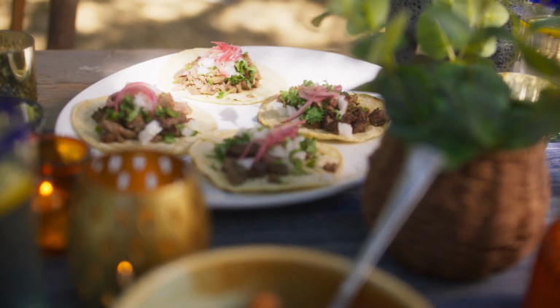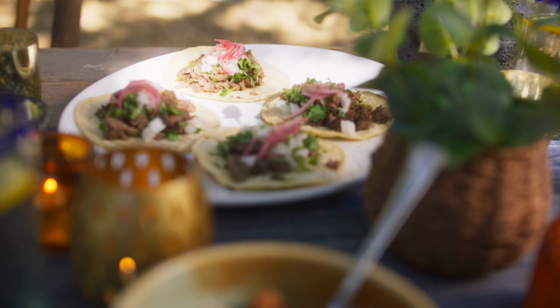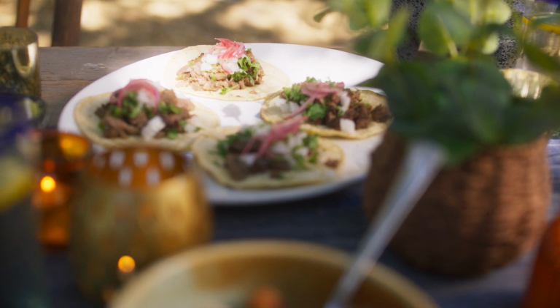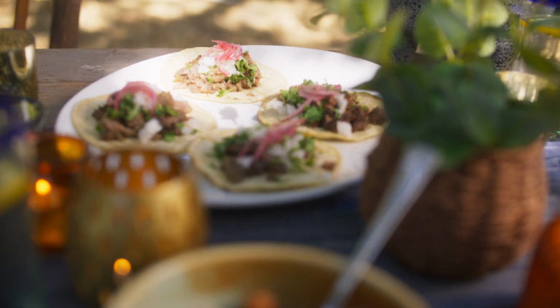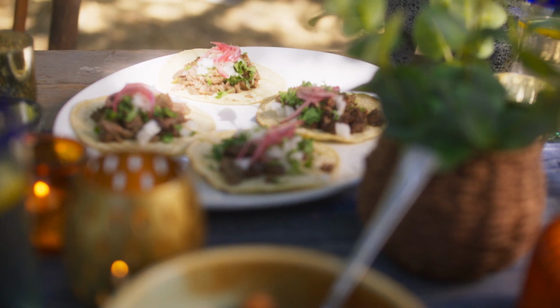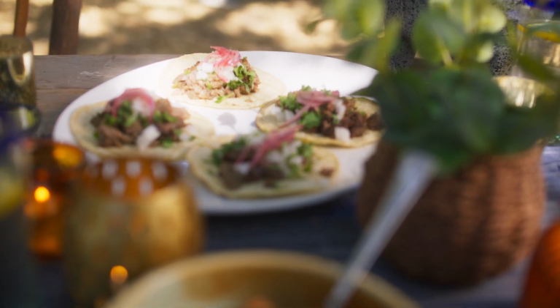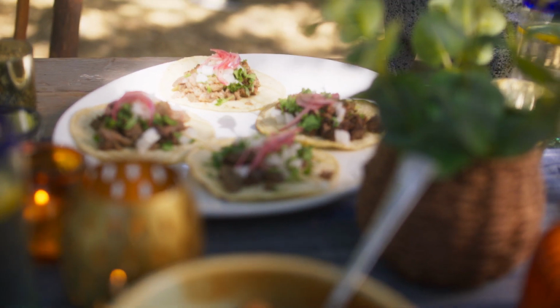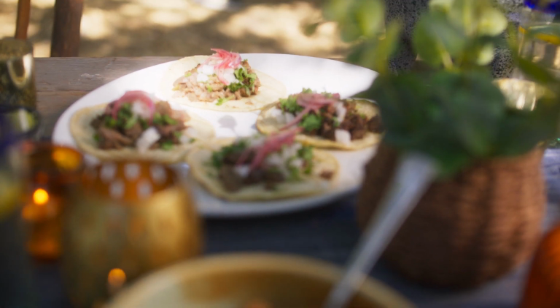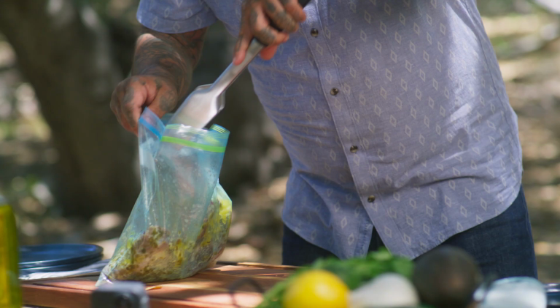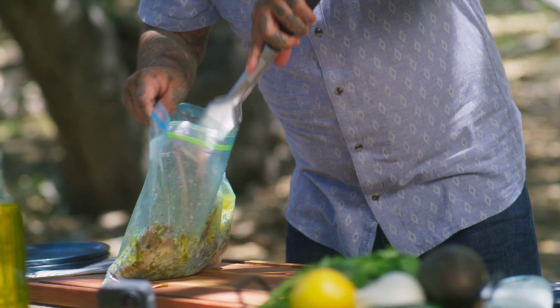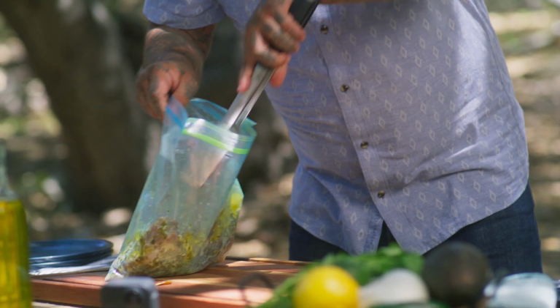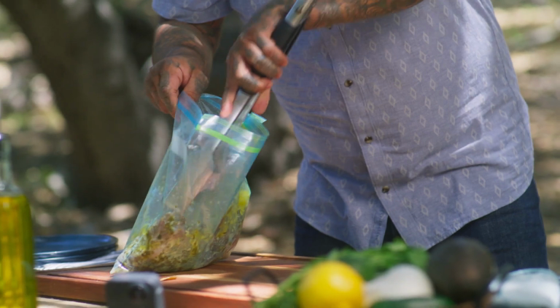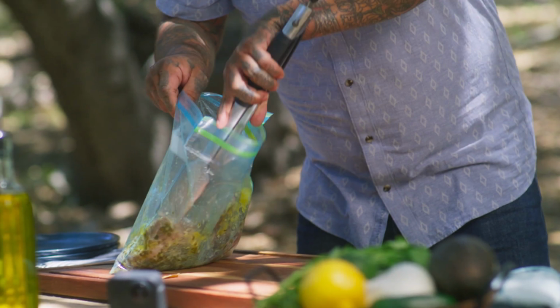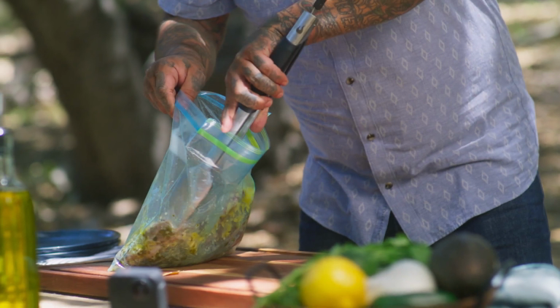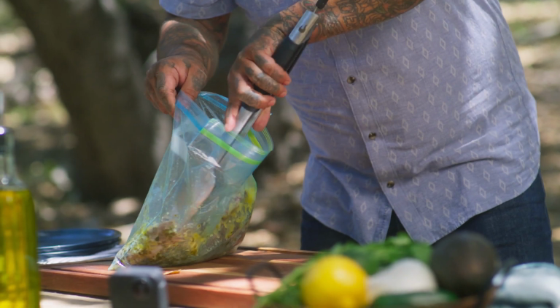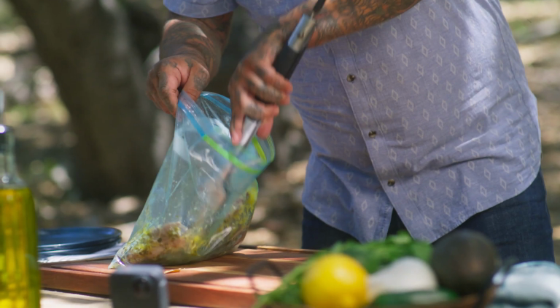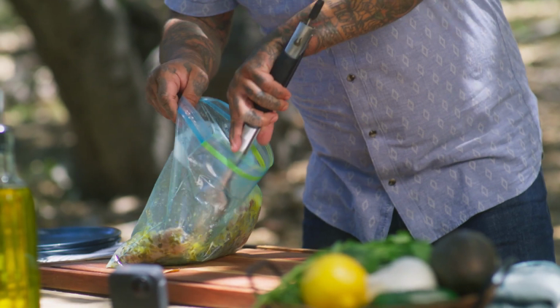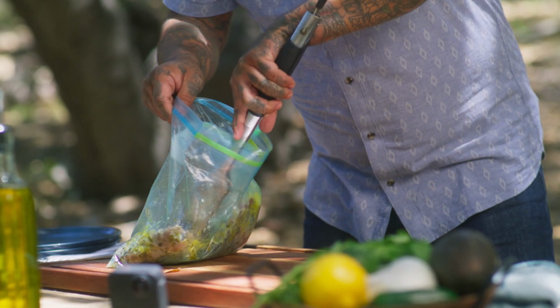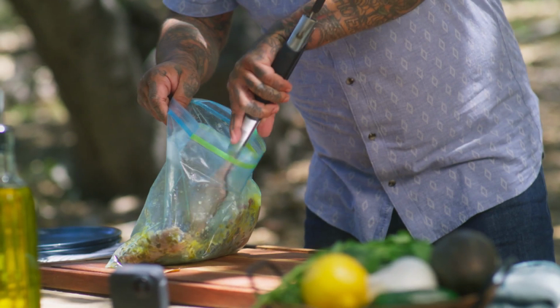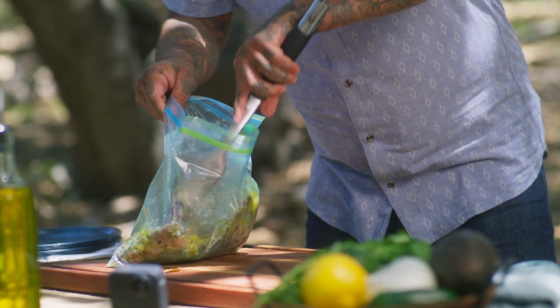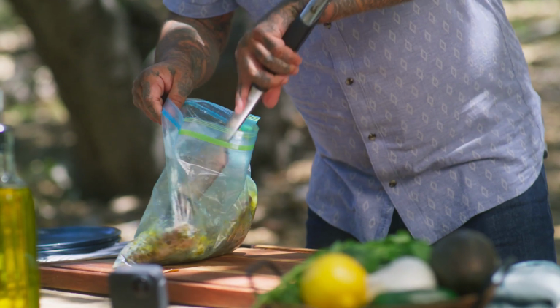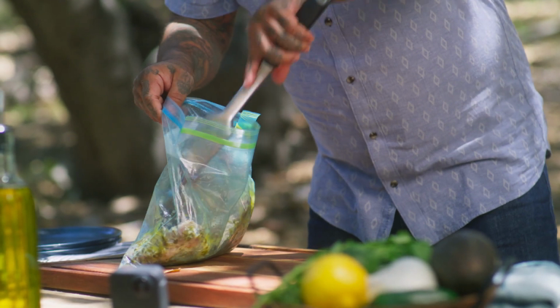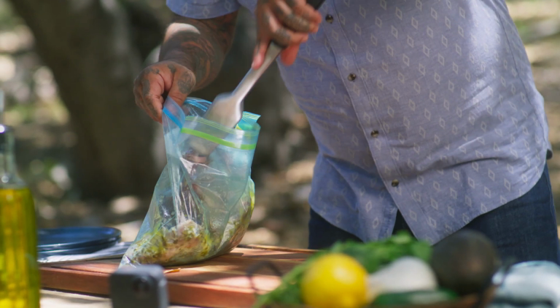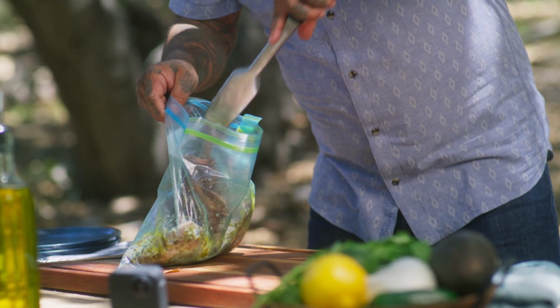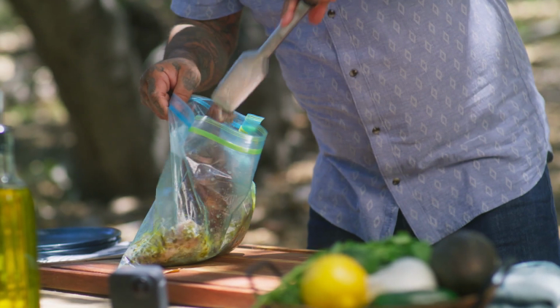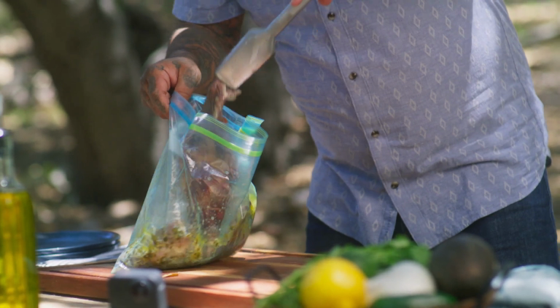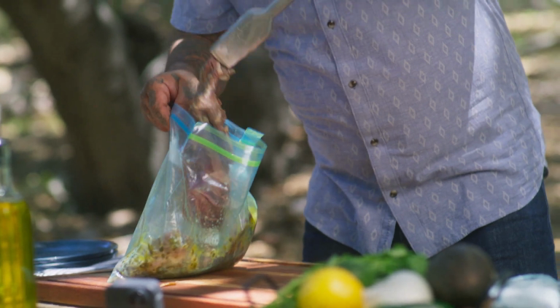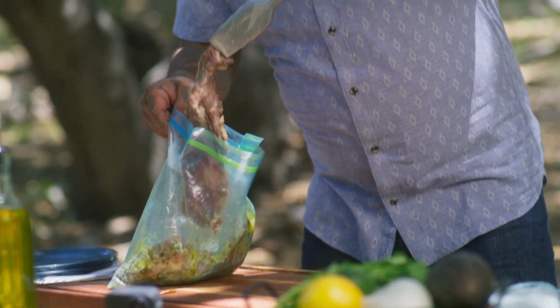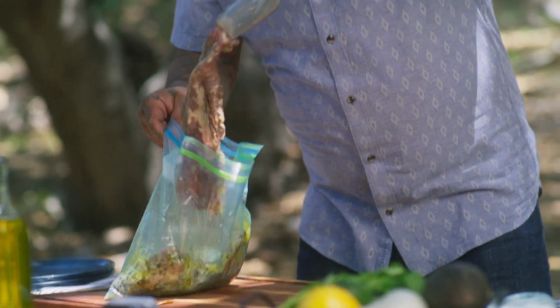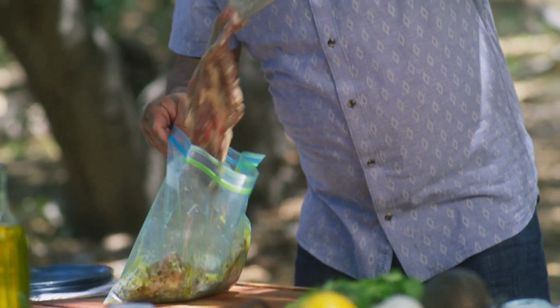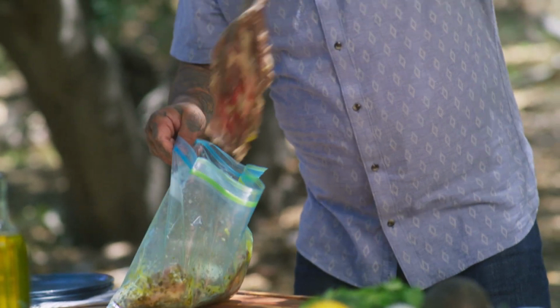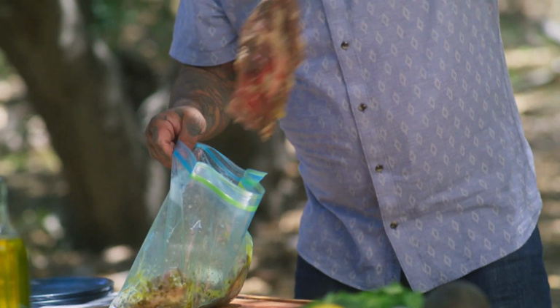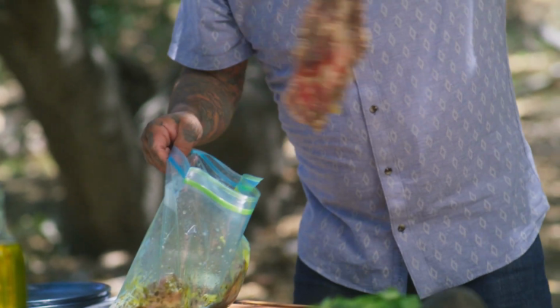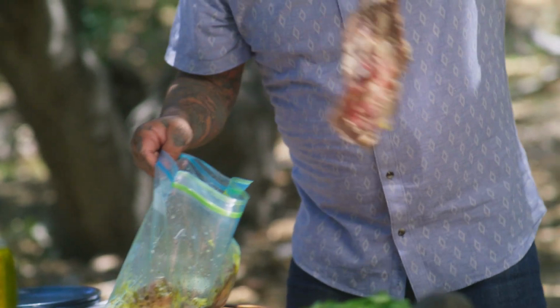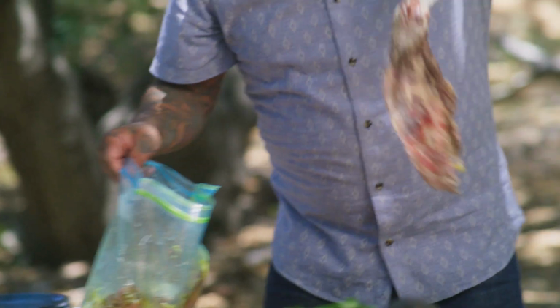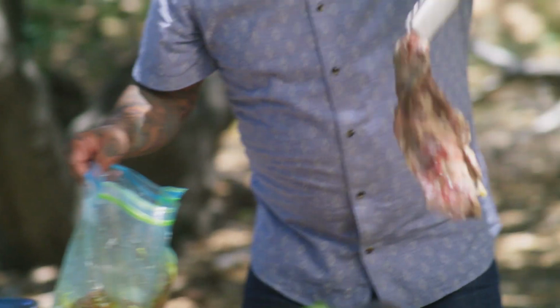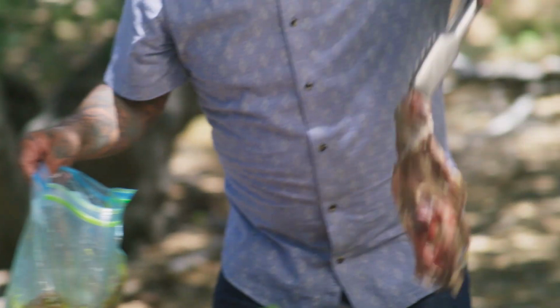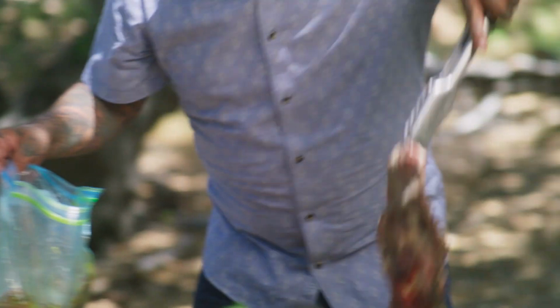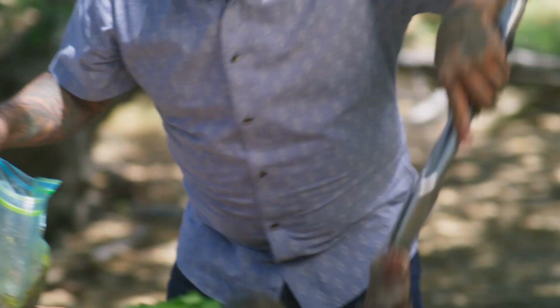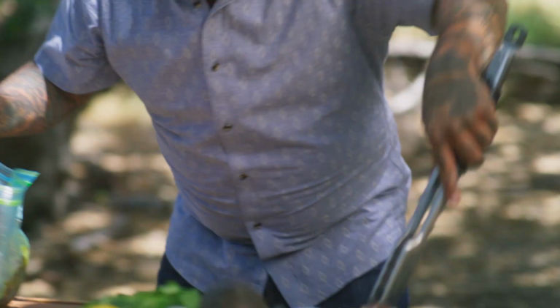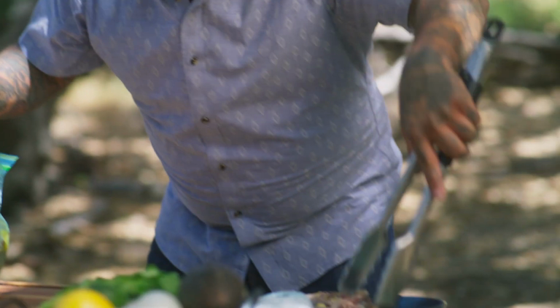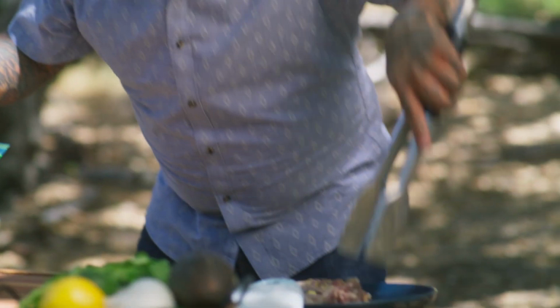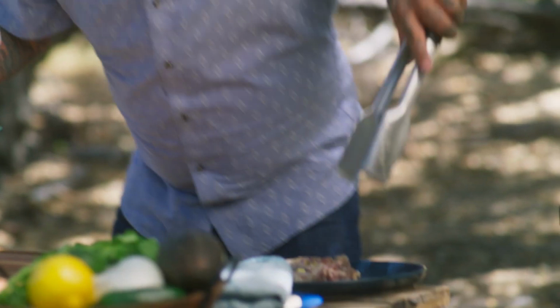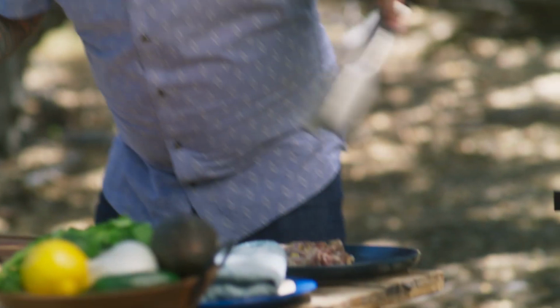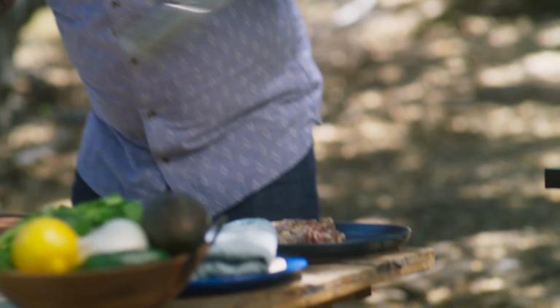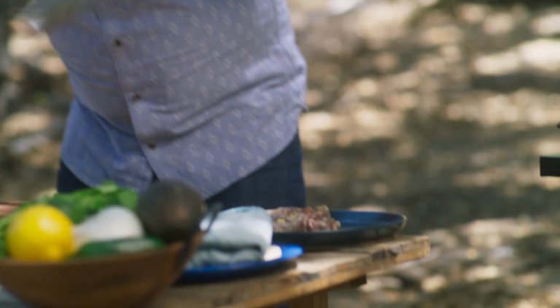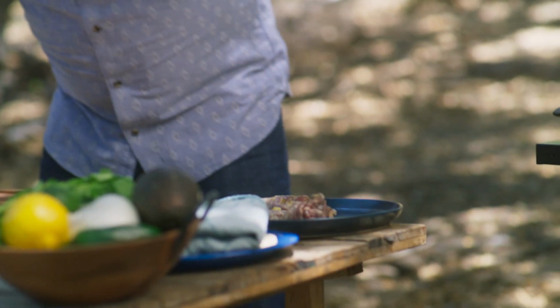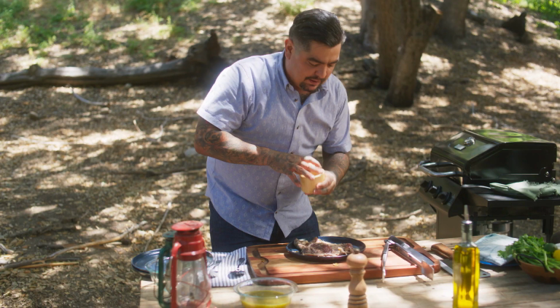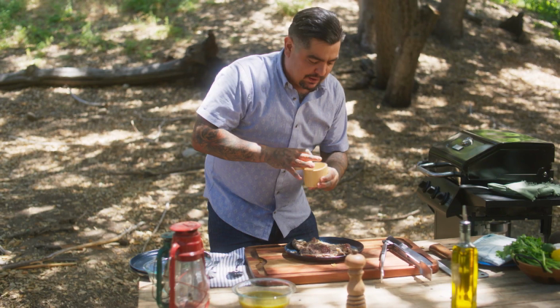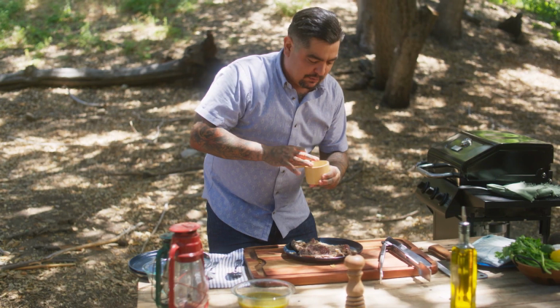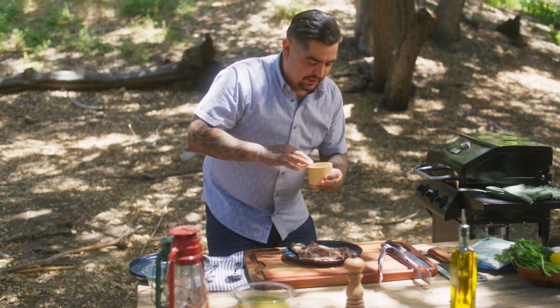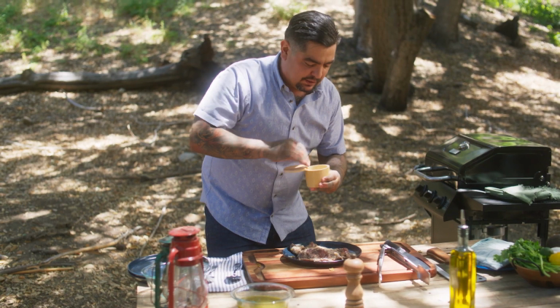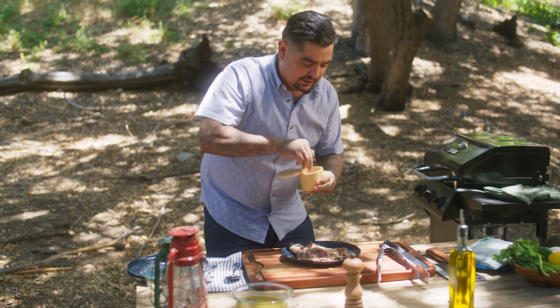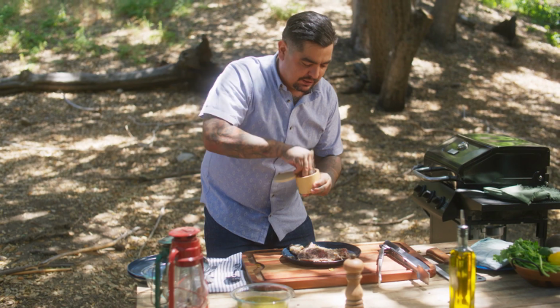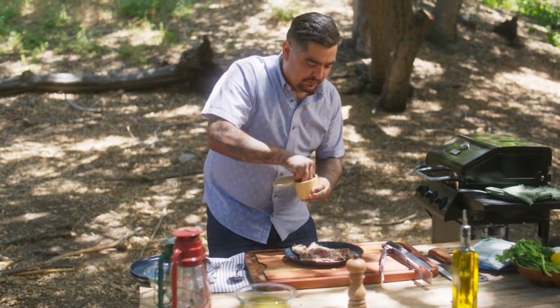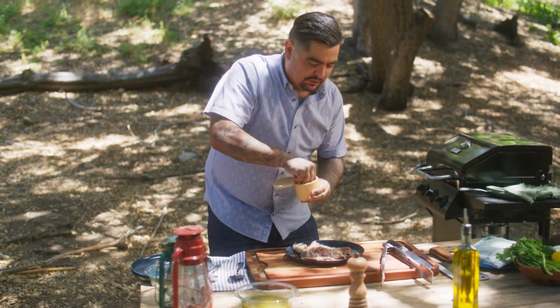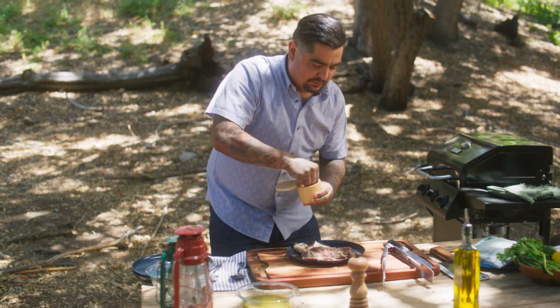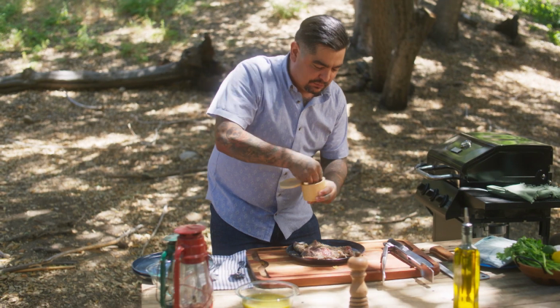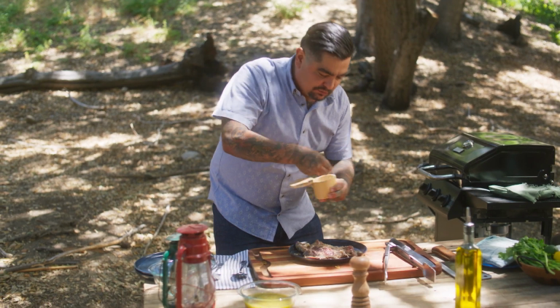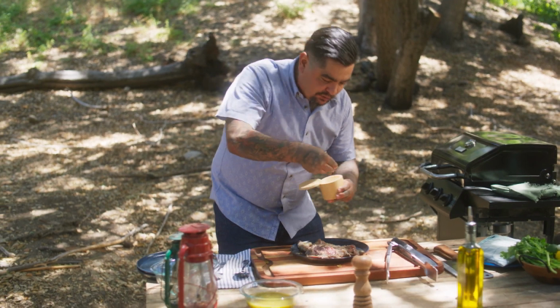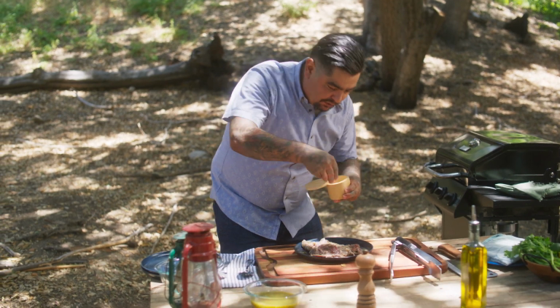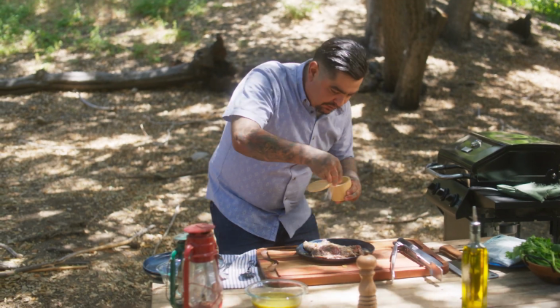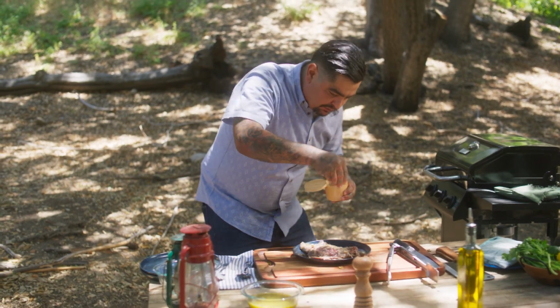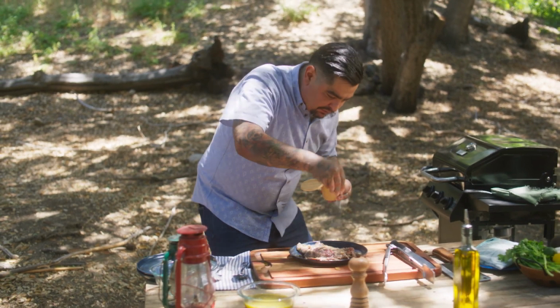So check it out, this is how we start. My carne asada, beautifully marinated. Now we're gonna hit it with some salt.